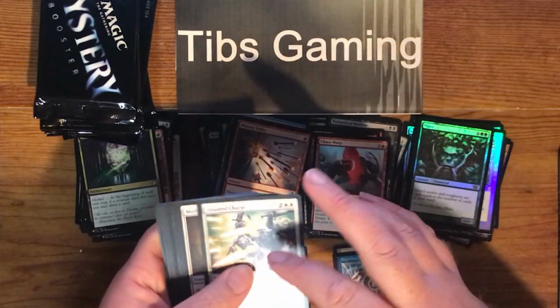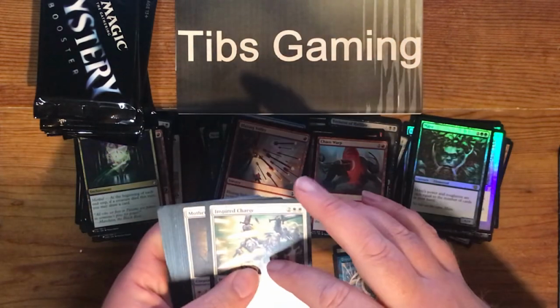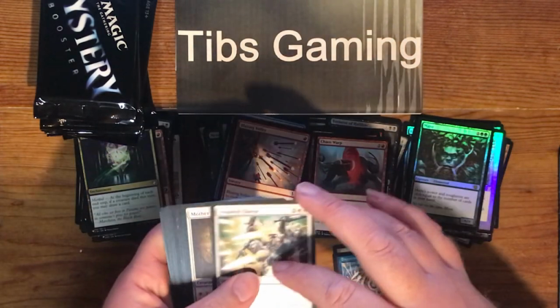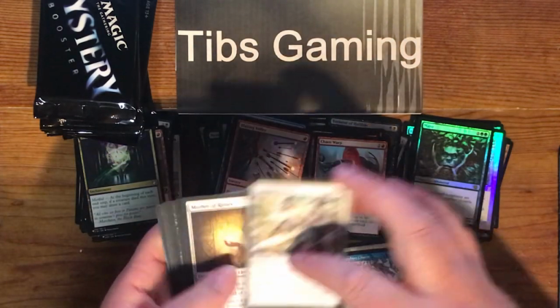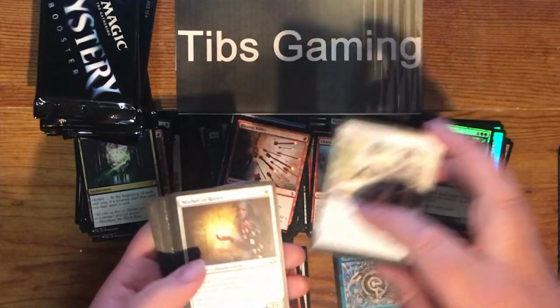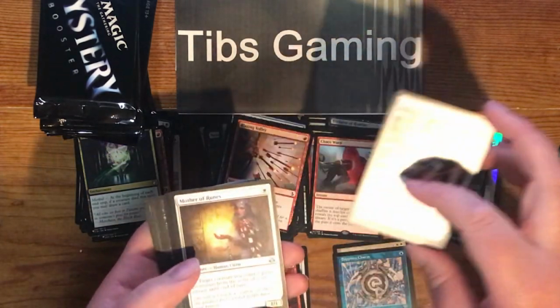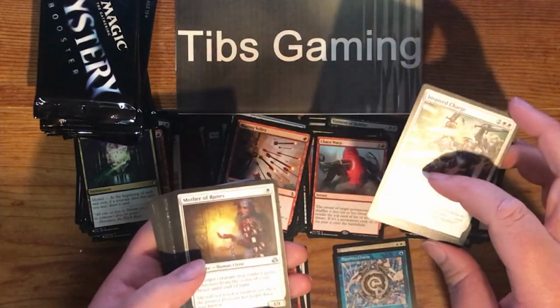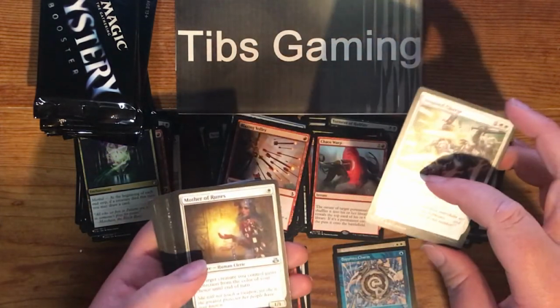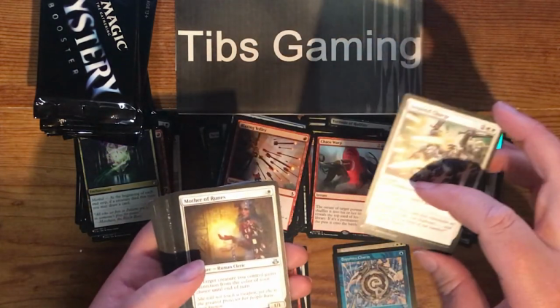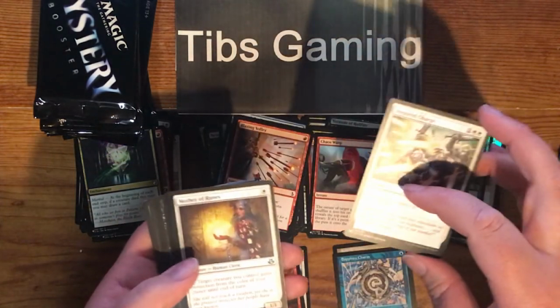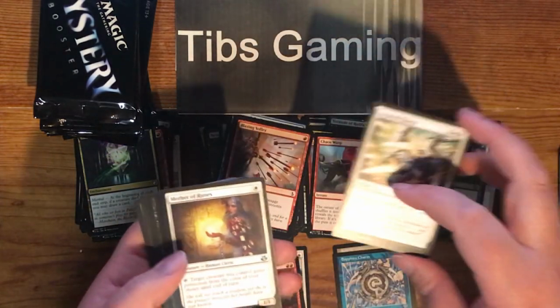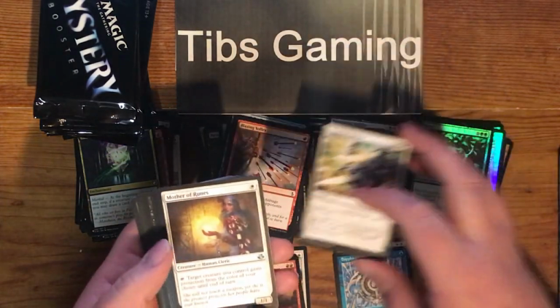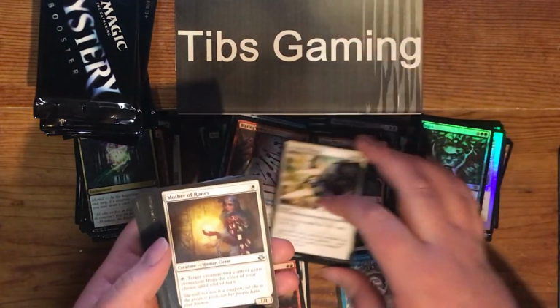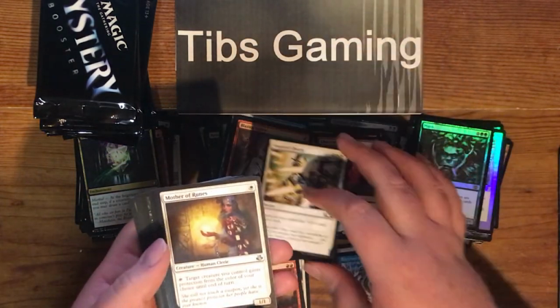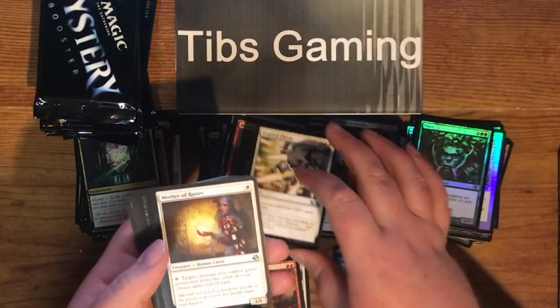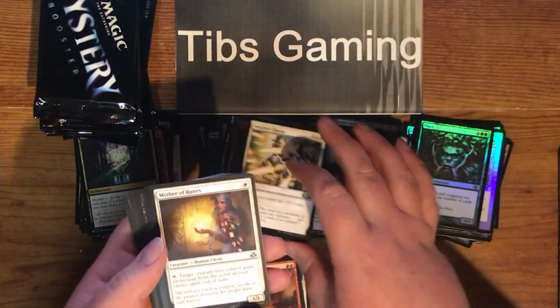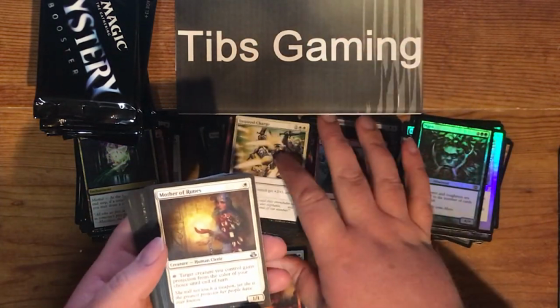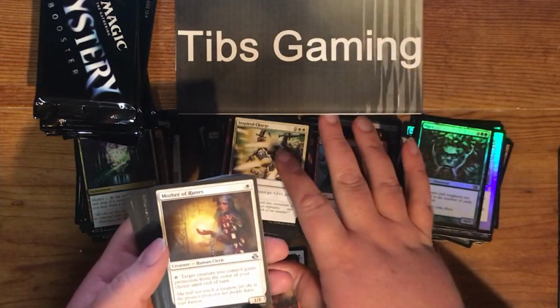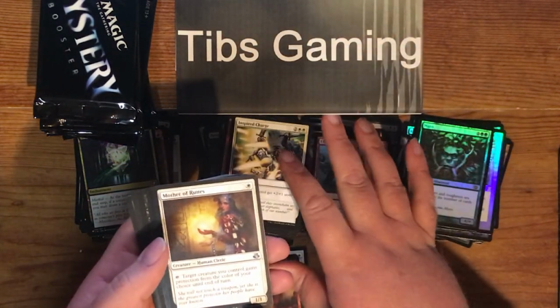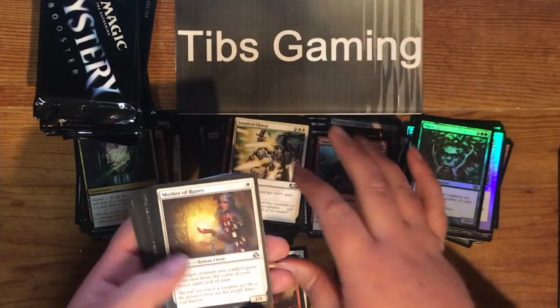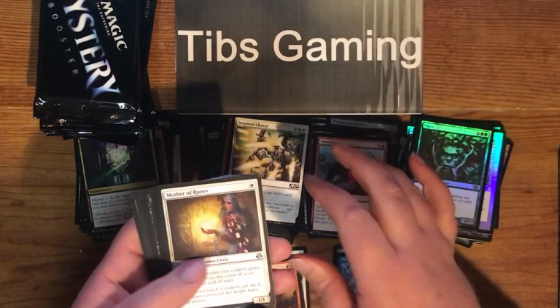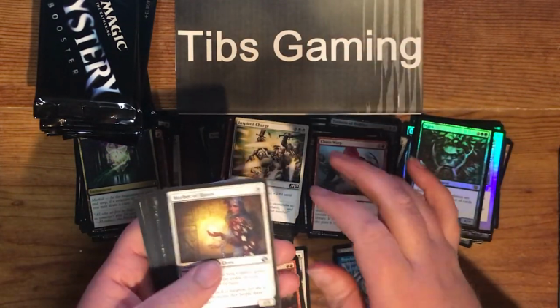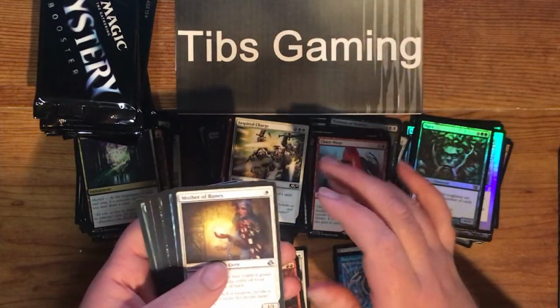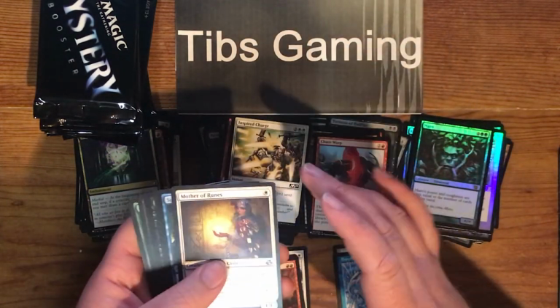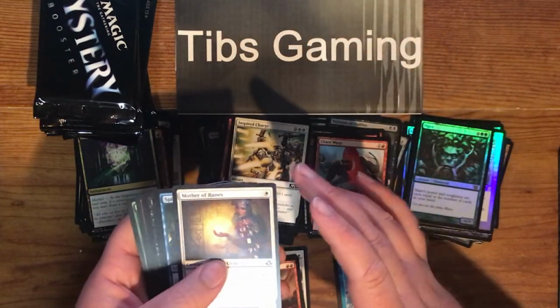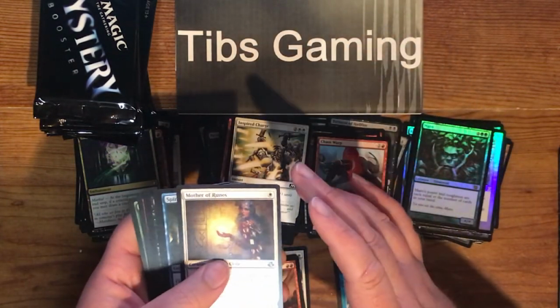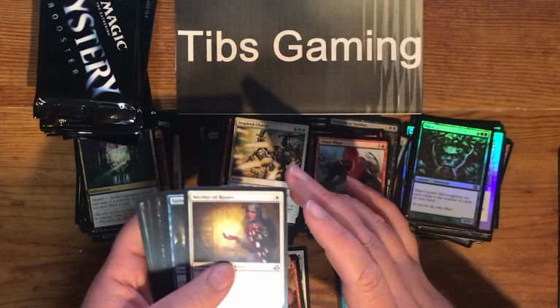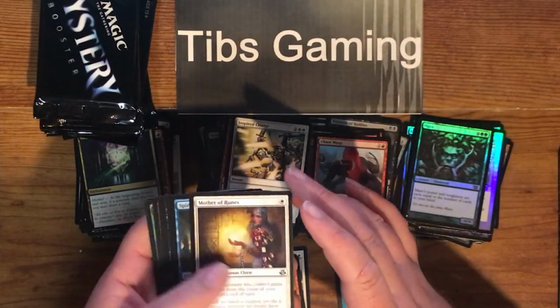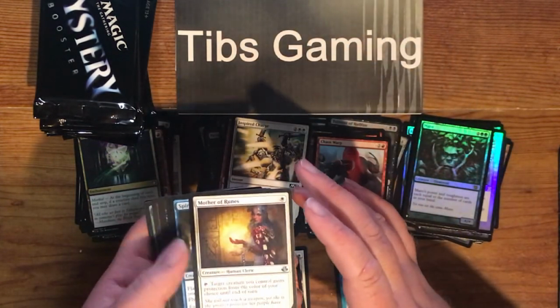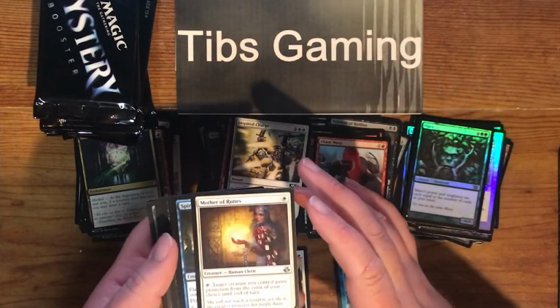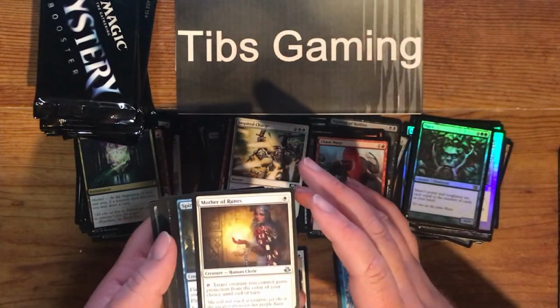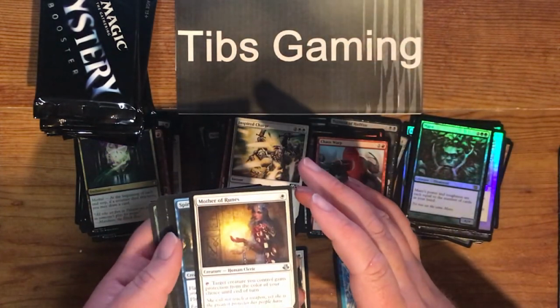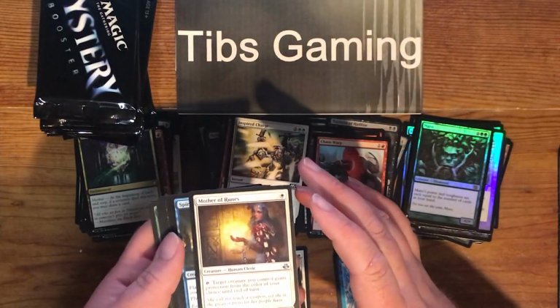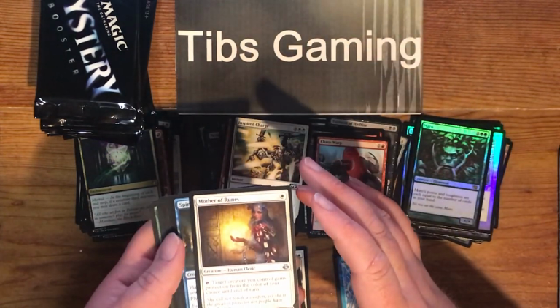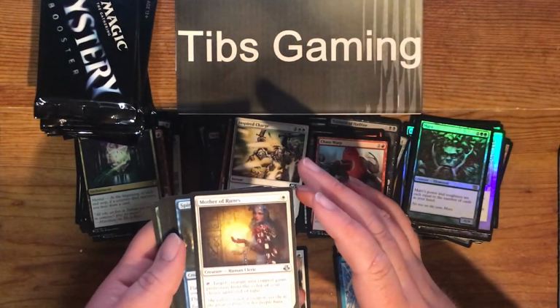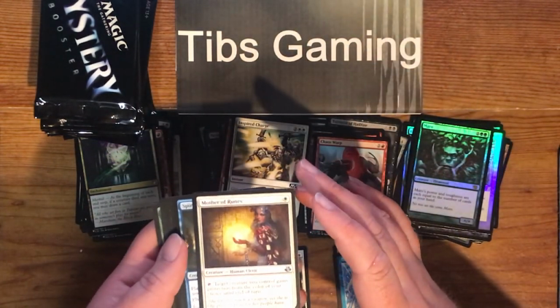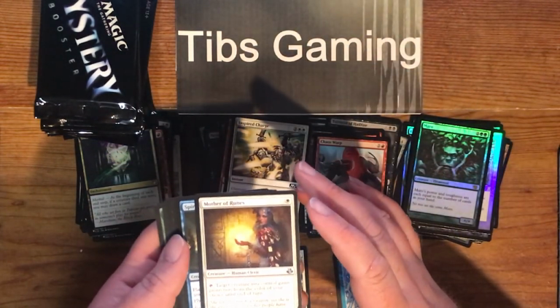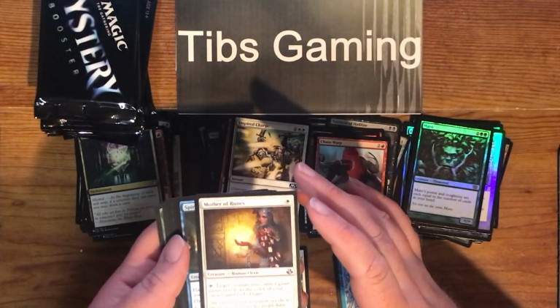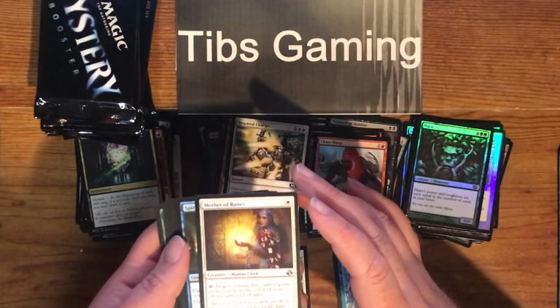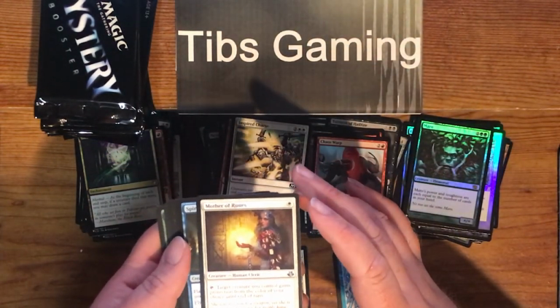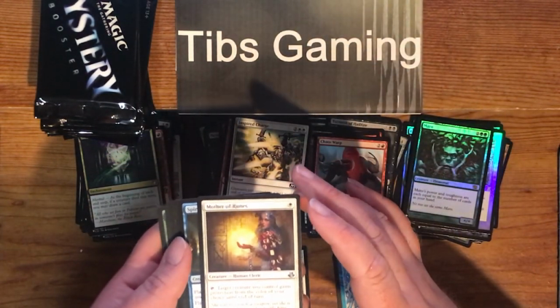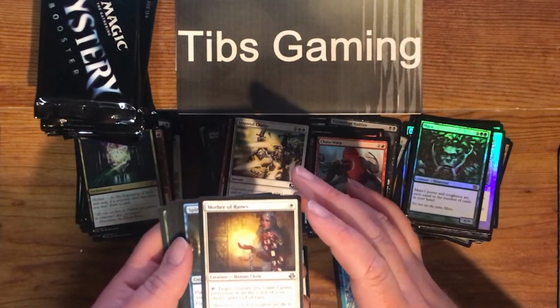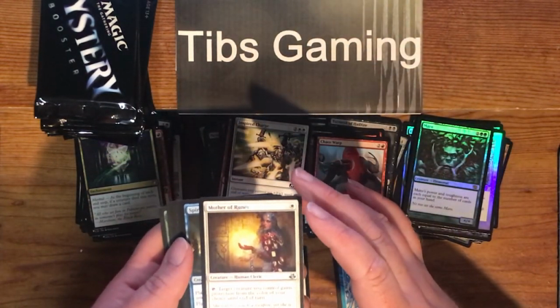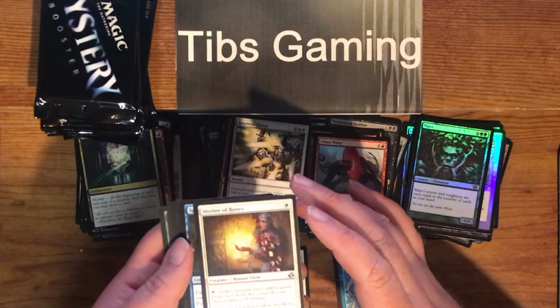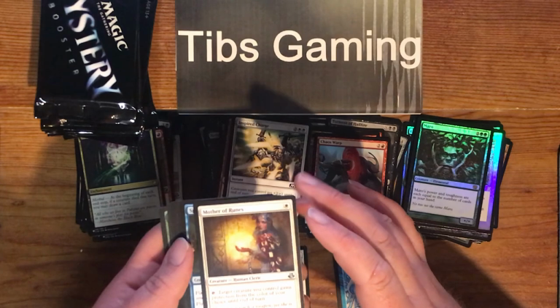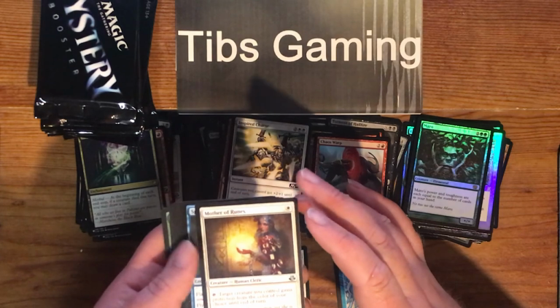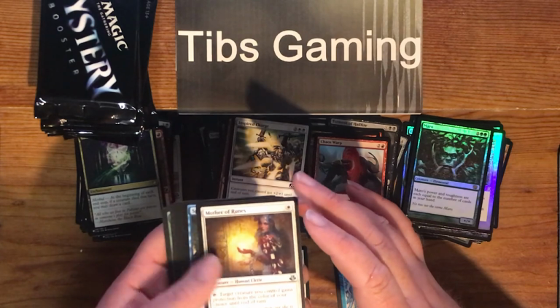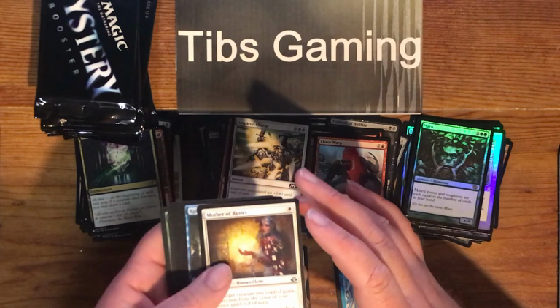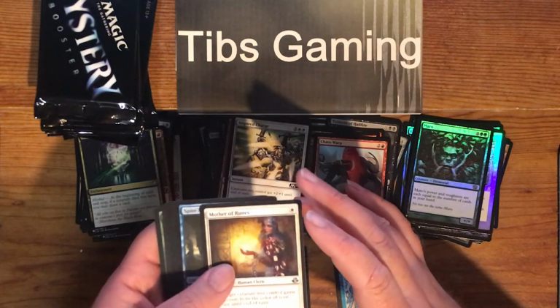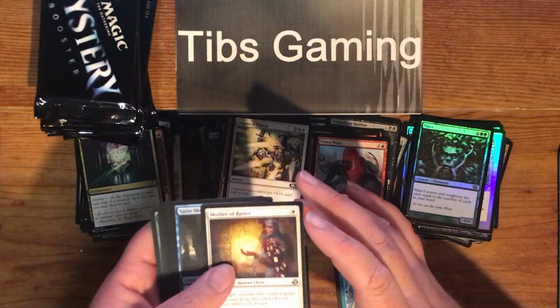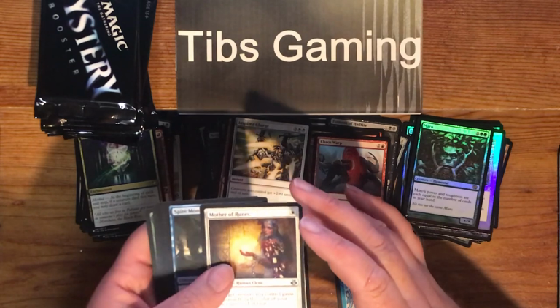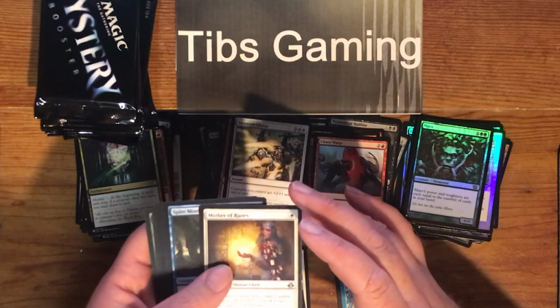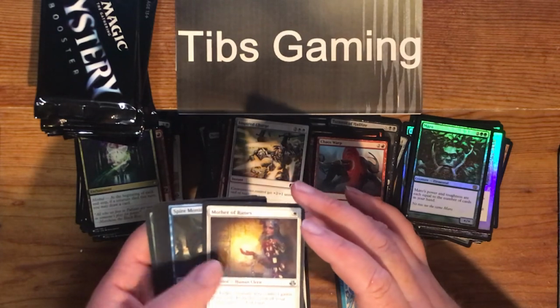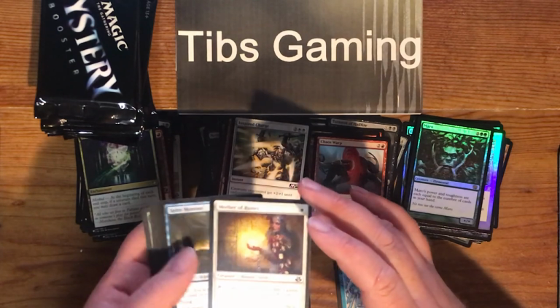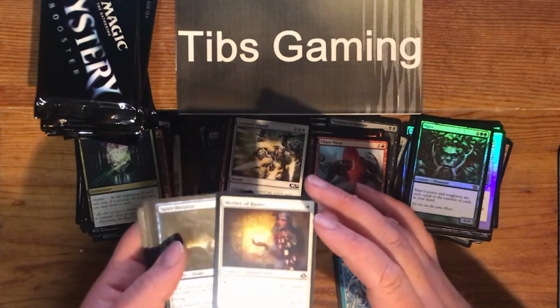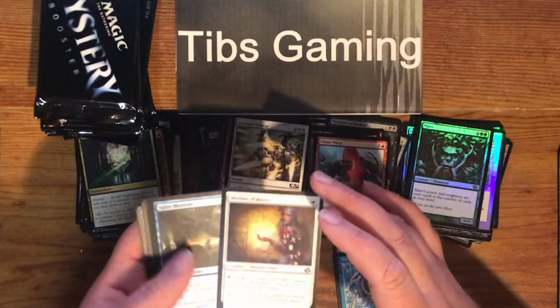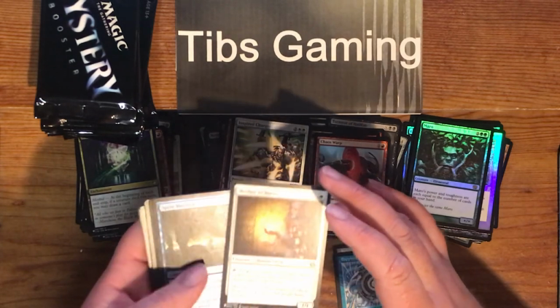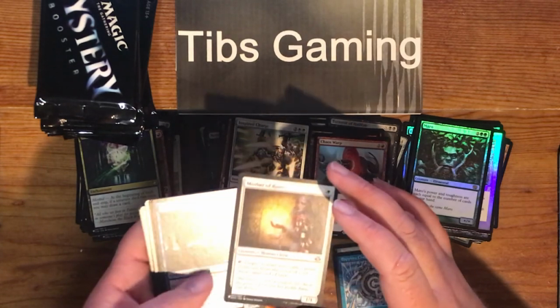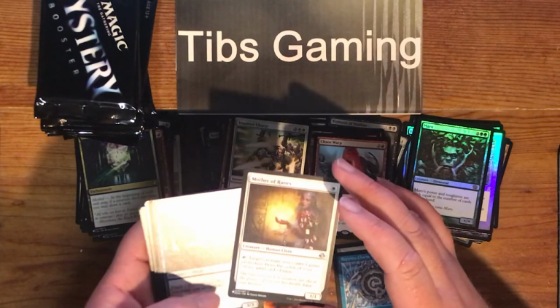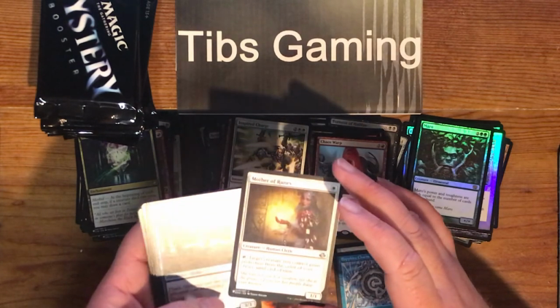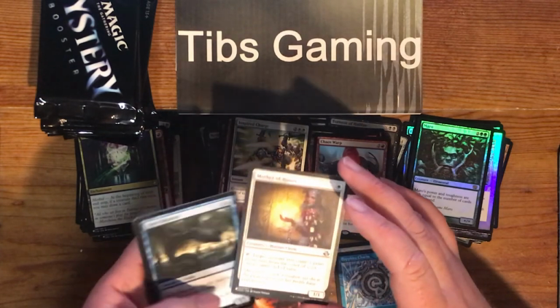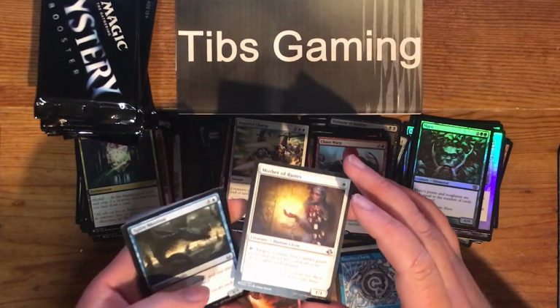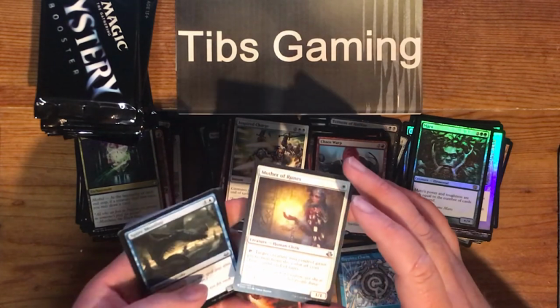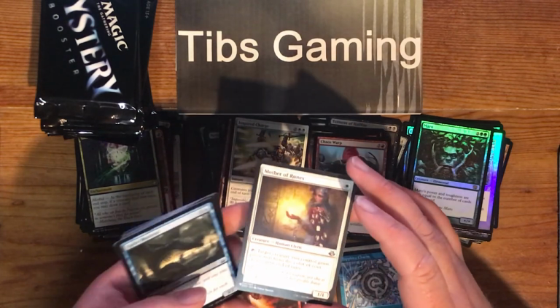Inspired Charge. Mother of Runes — one white, 1-1. Target creature you control gains protection from the color of your choice until end of turn if you tap it.